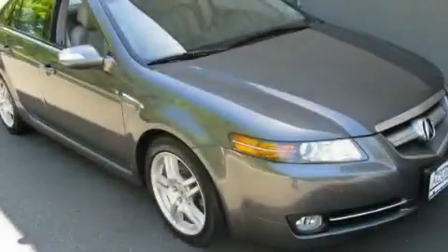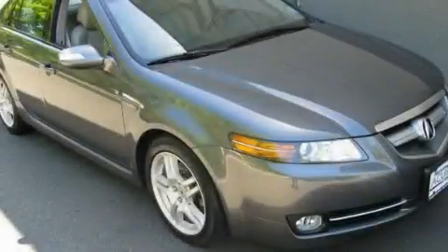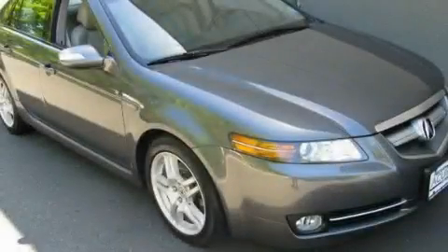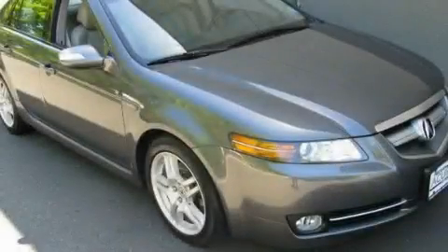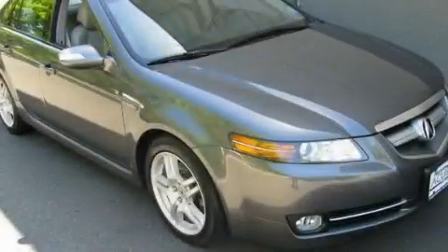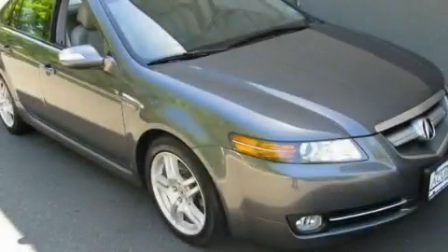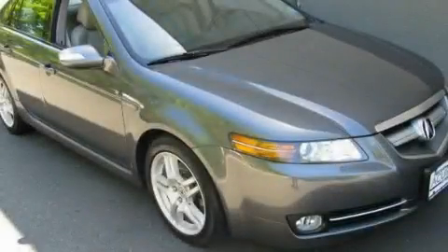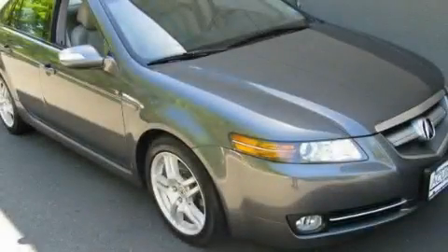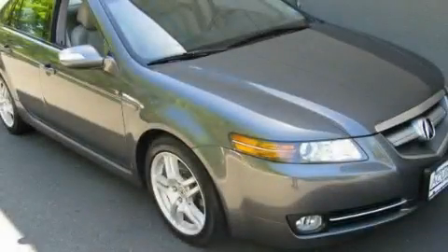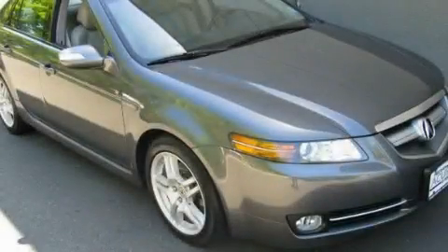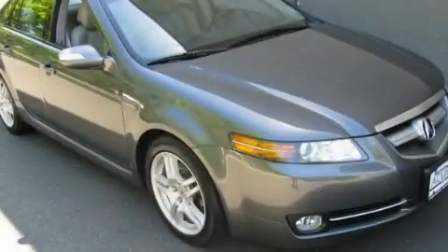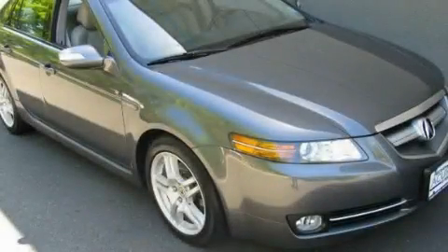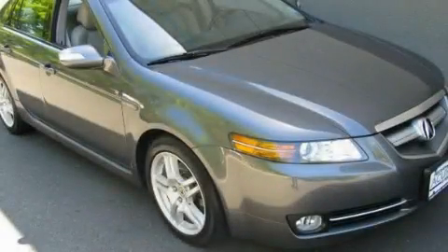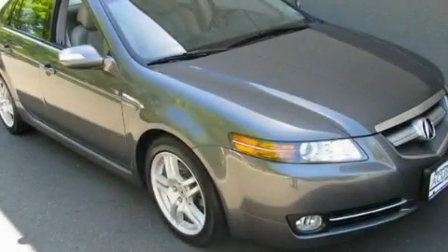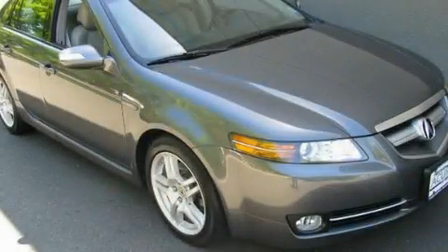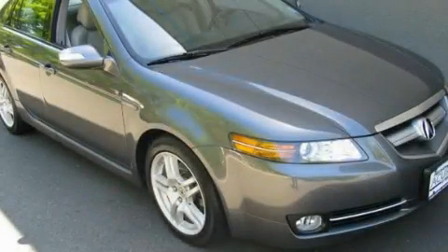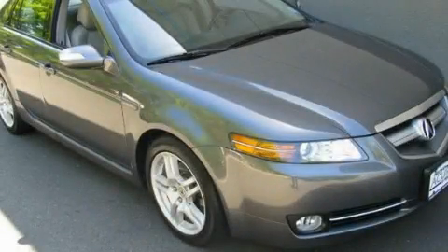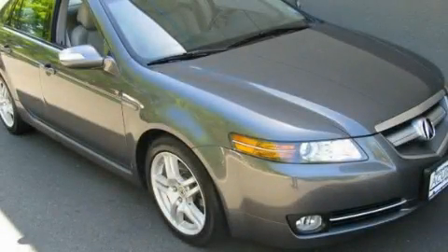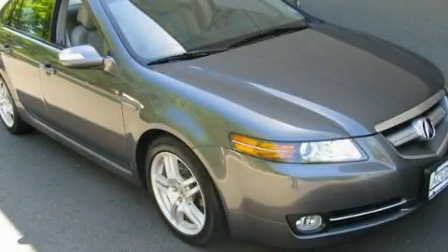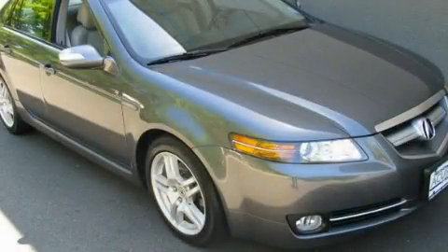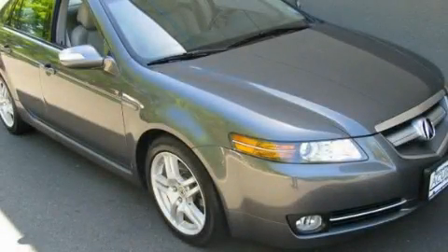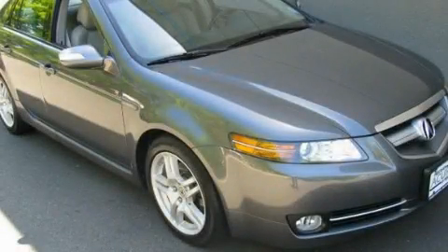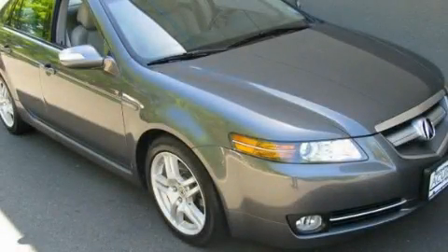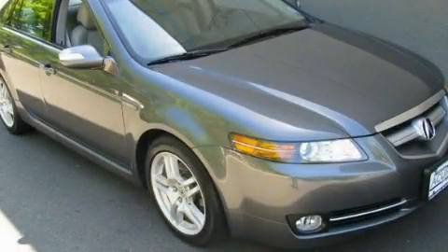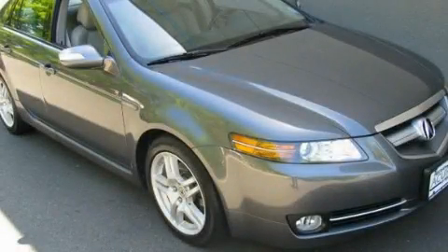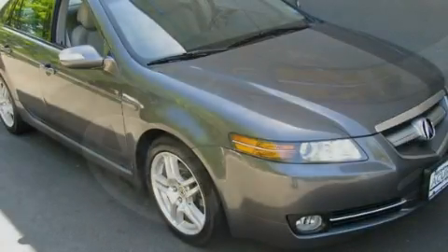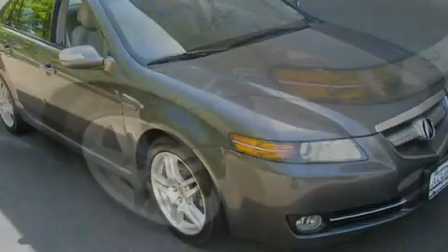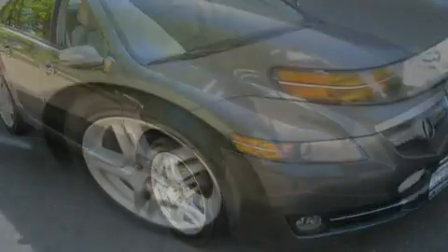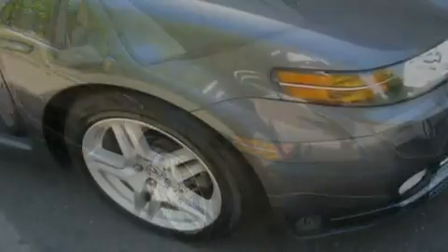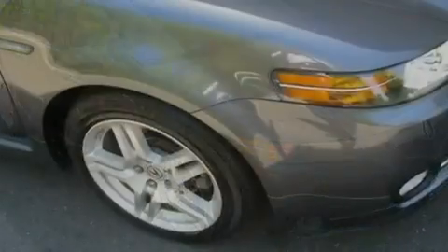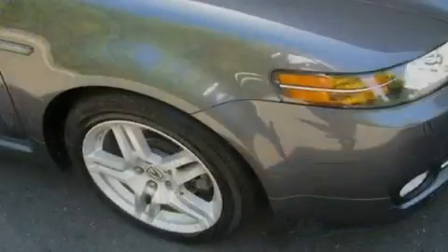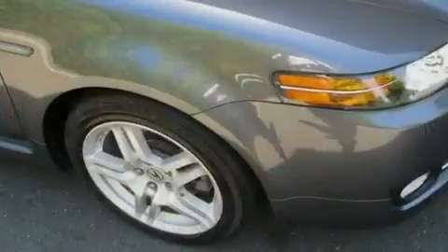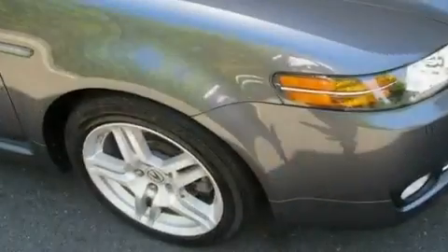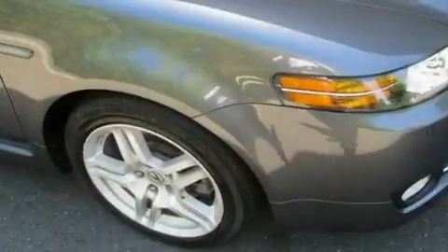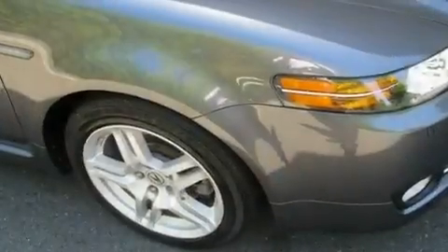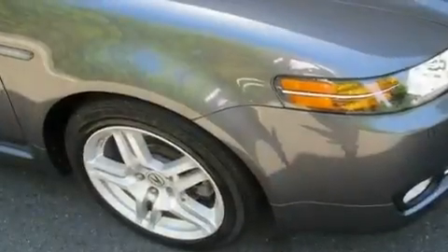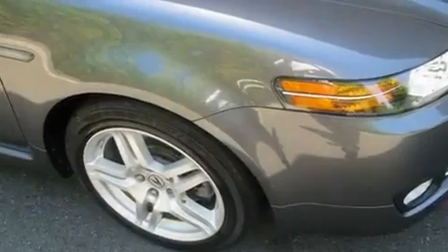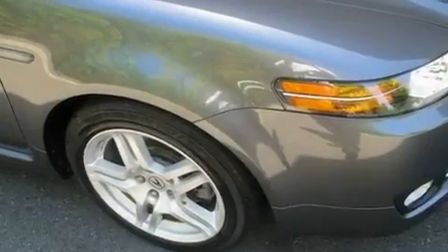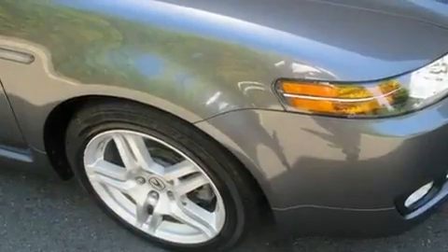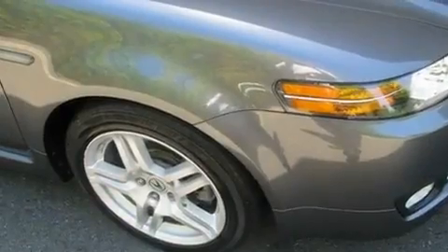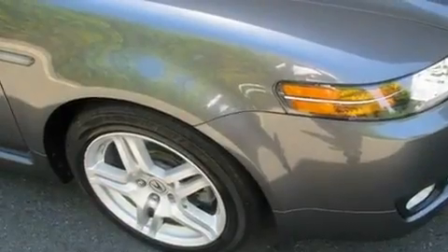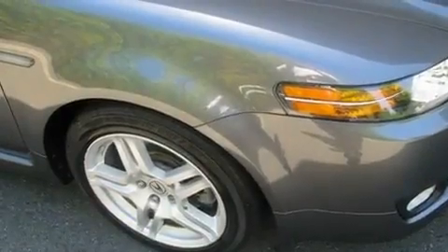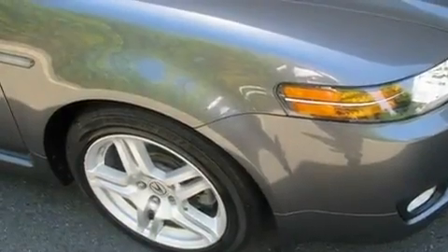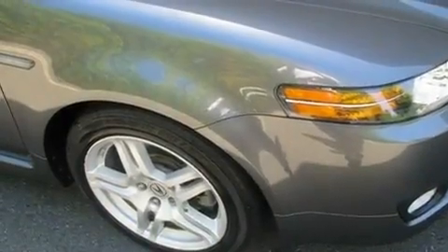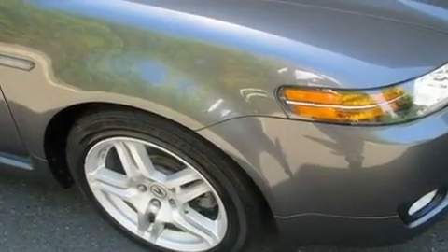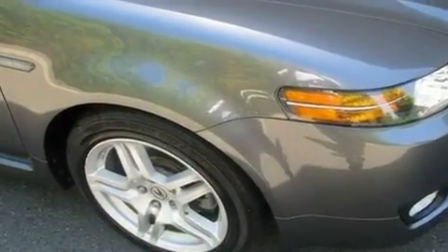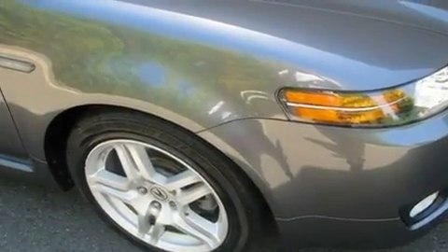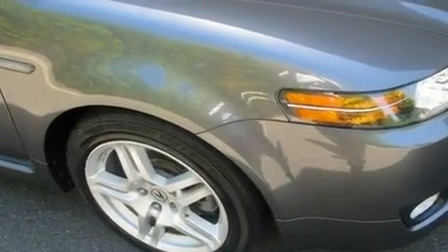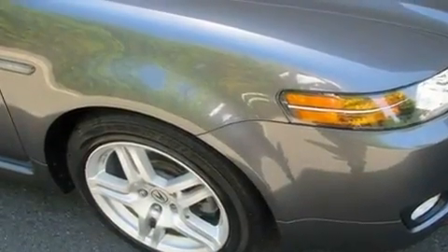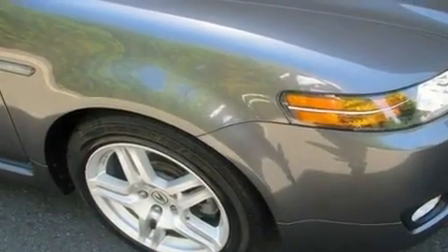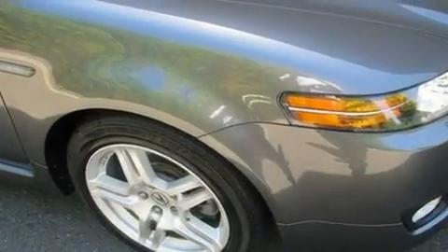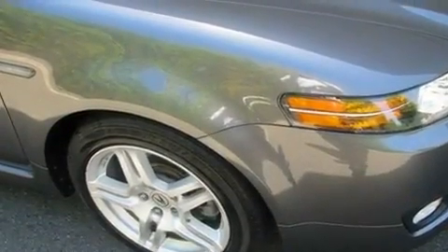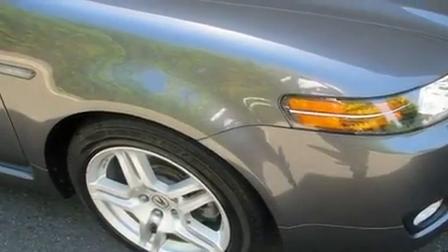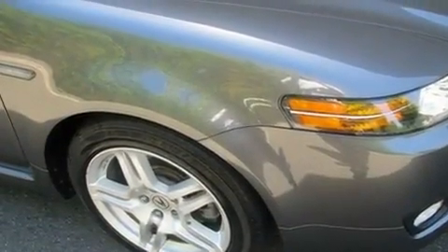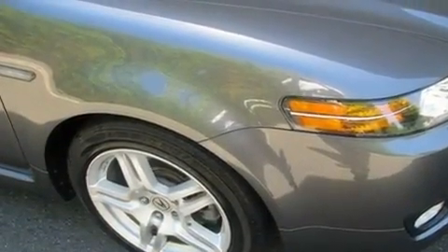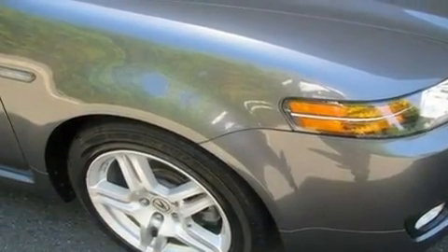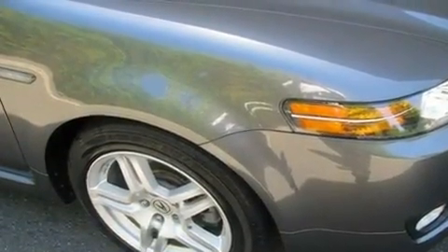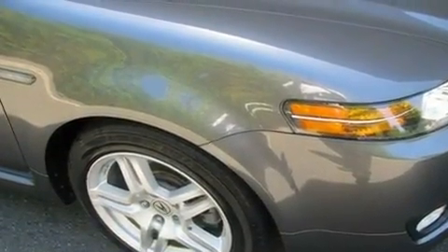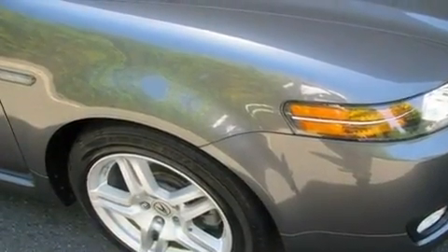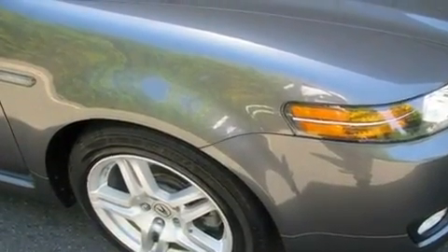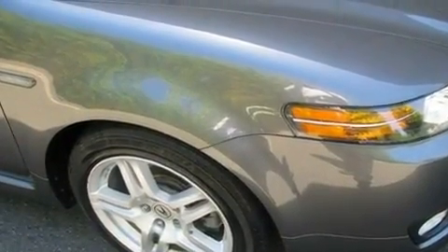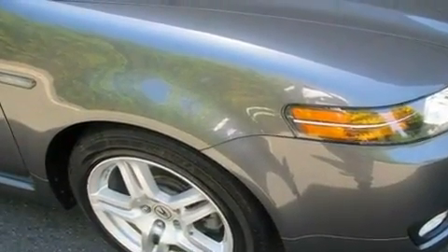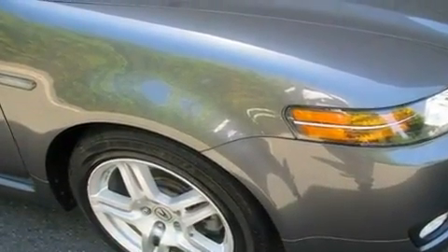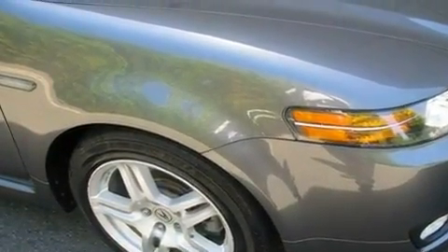This is a 2008 Acura TL. It has a 3.2-liter six-cylinder engine and an automatic transmission.